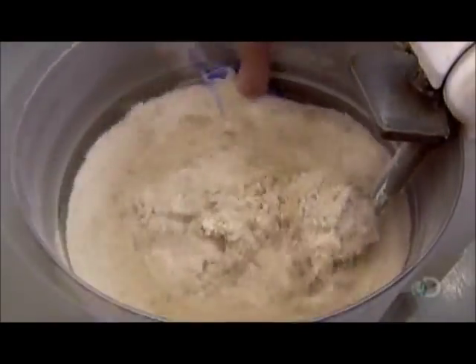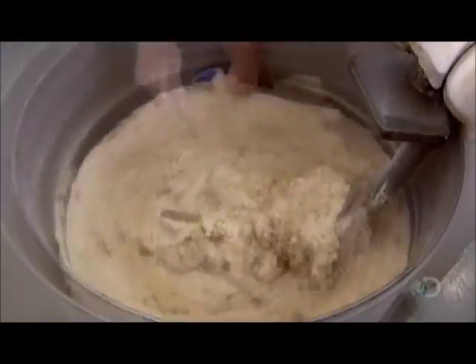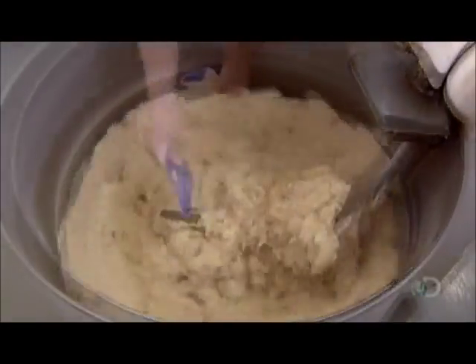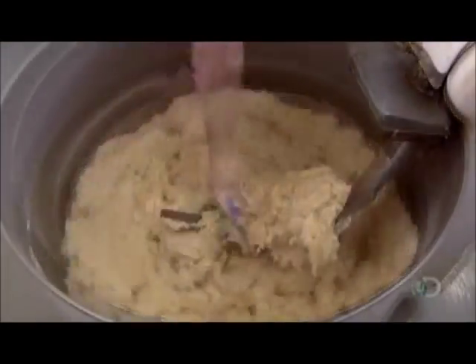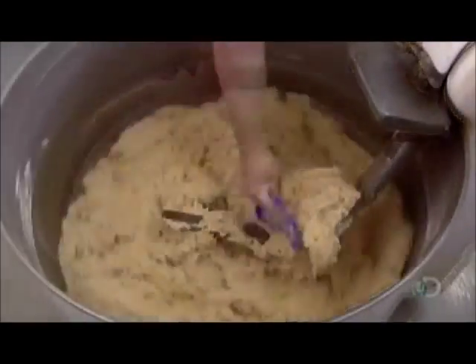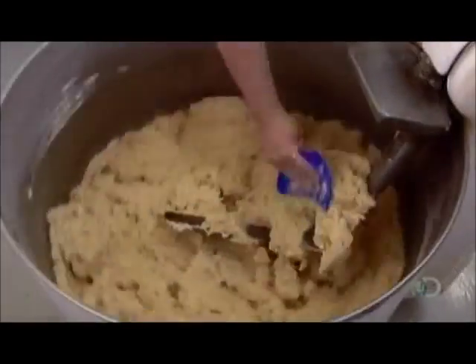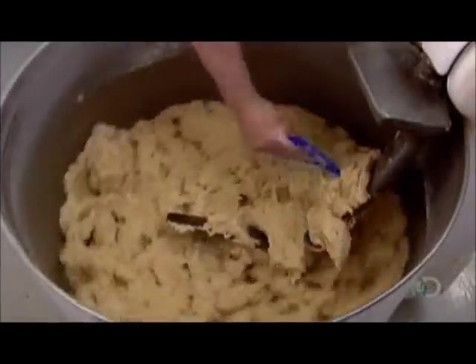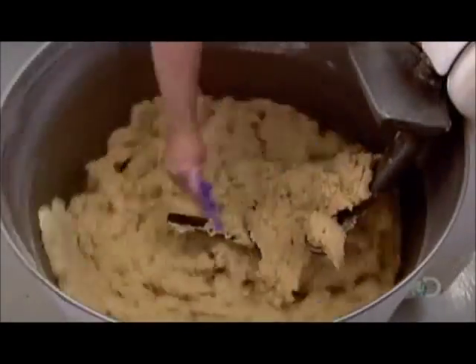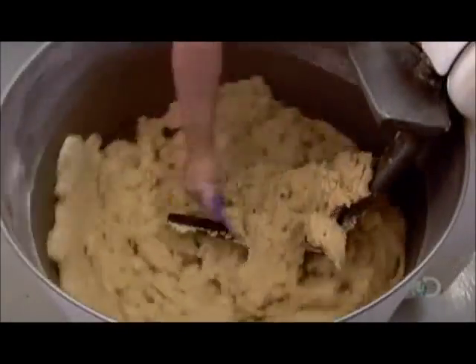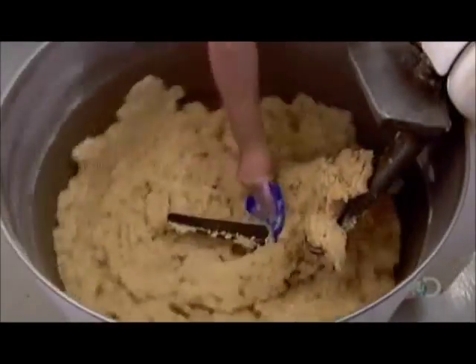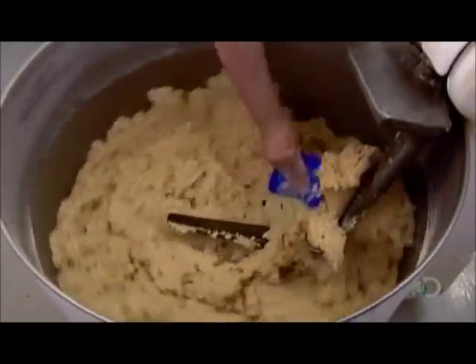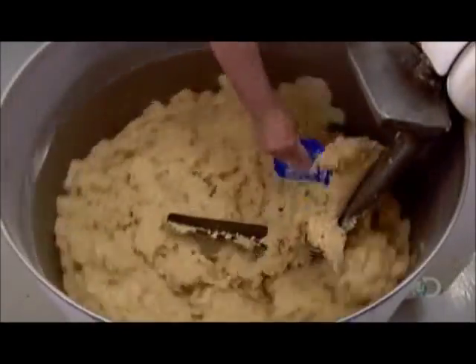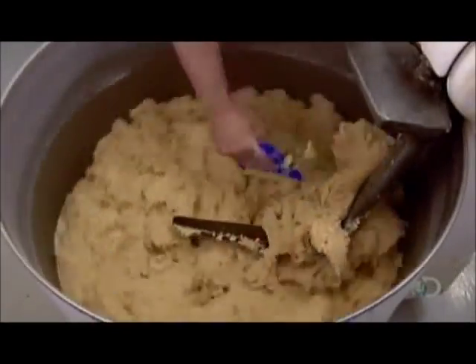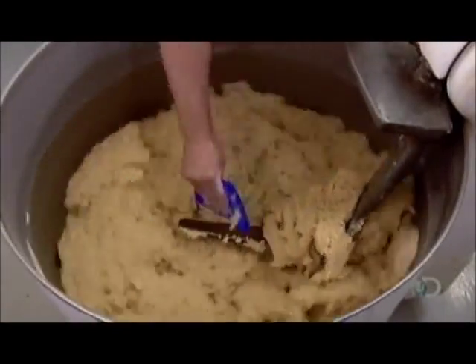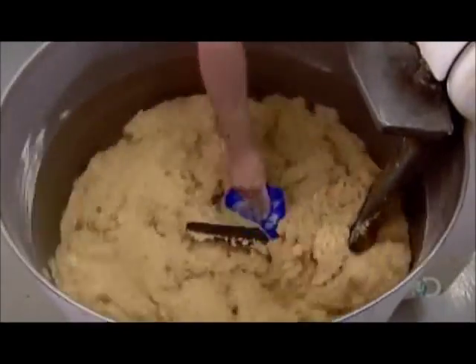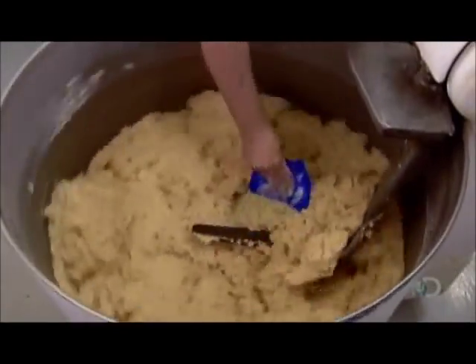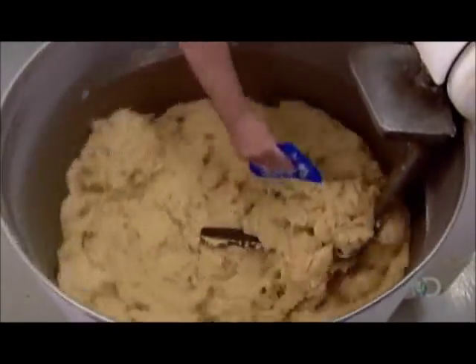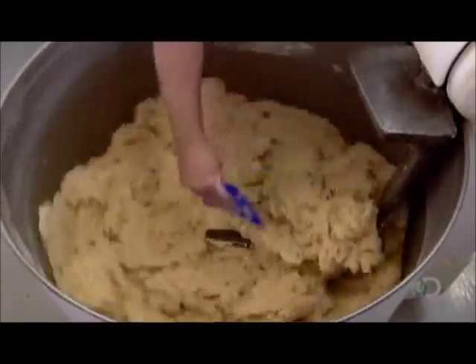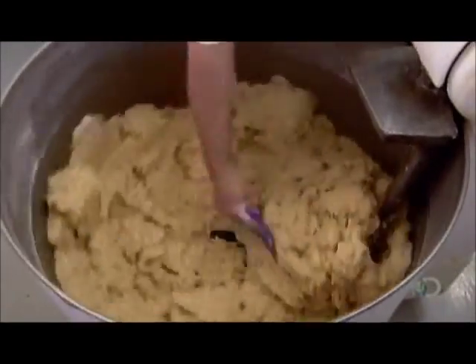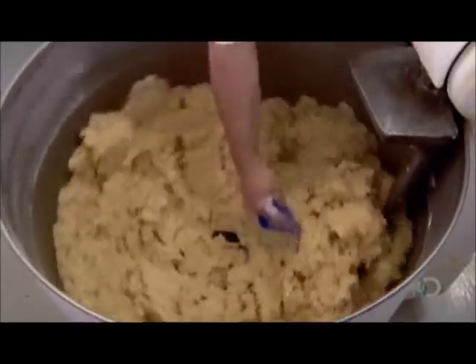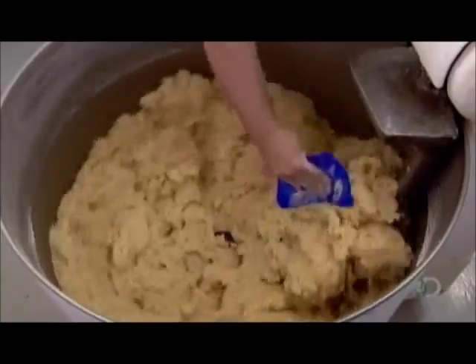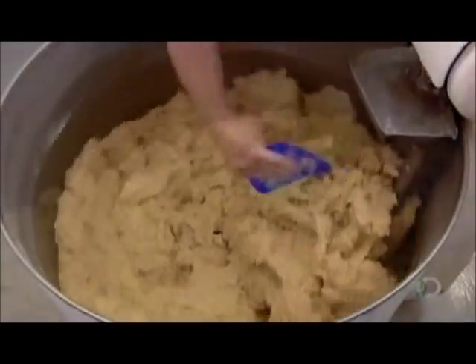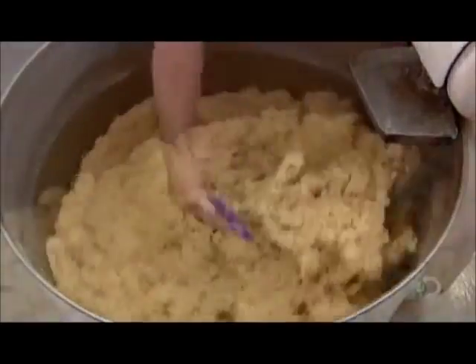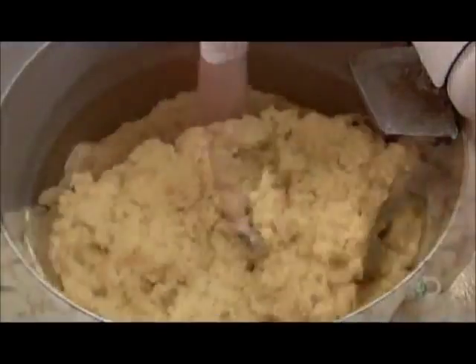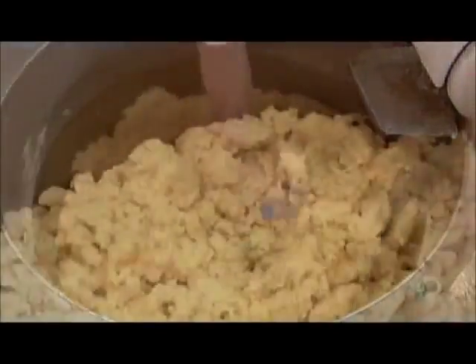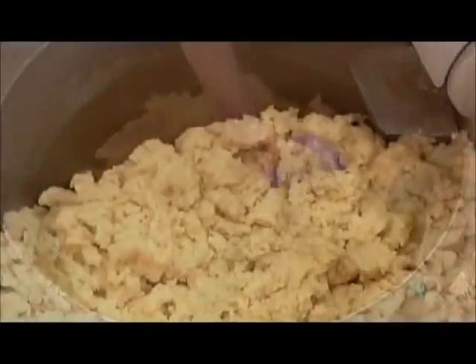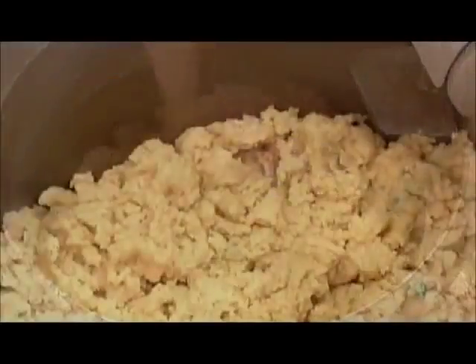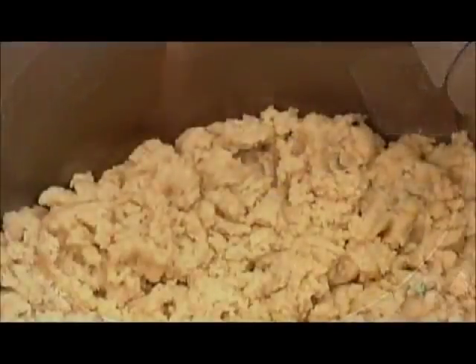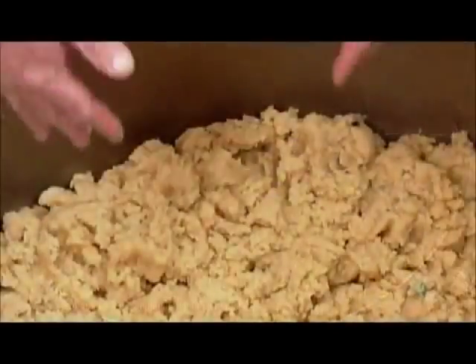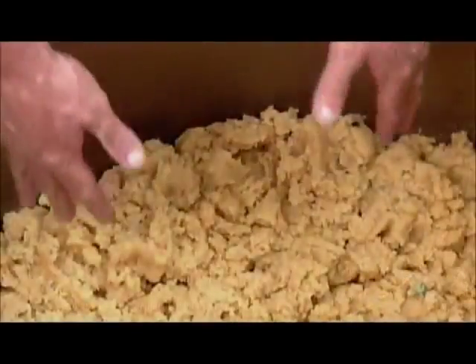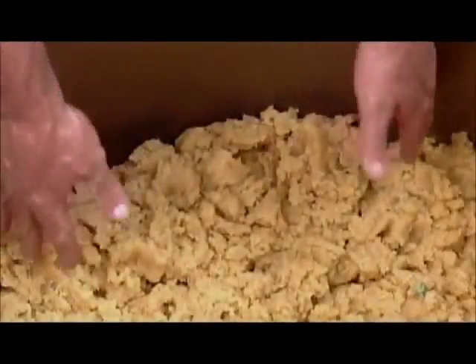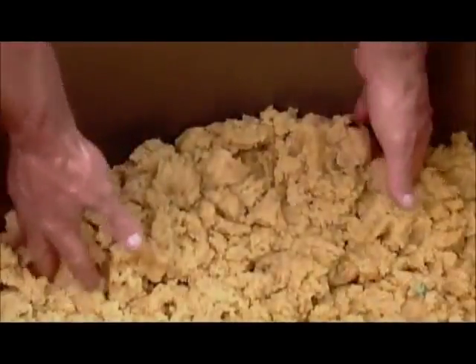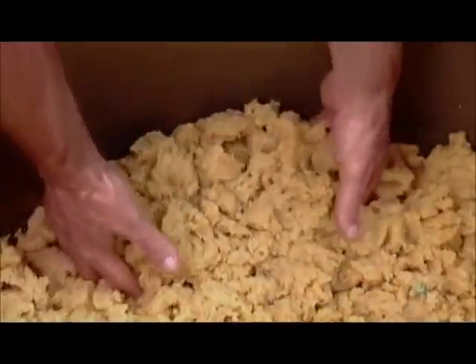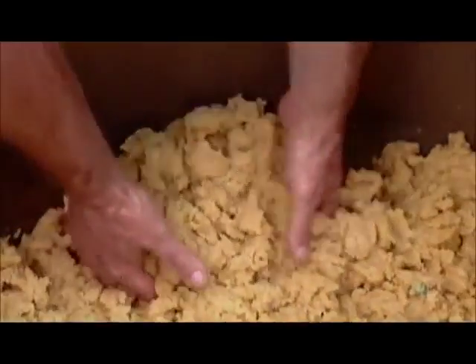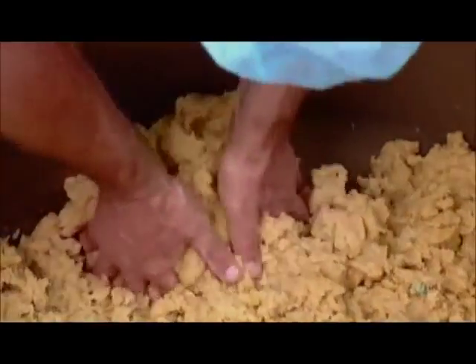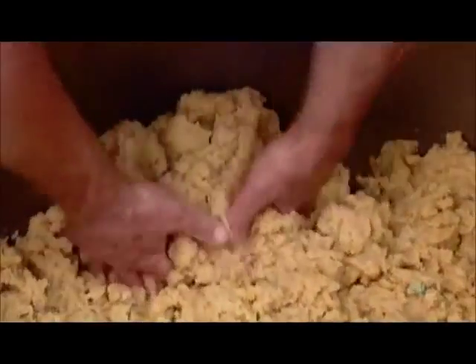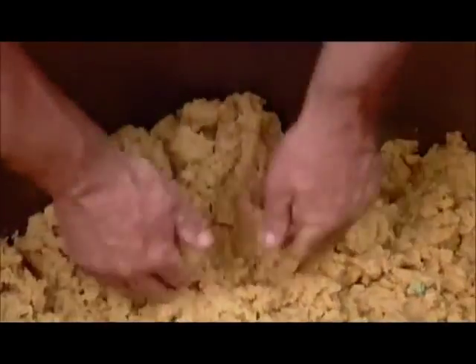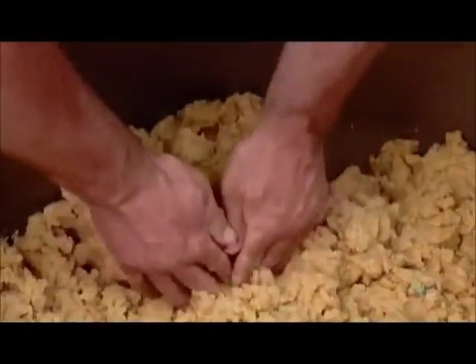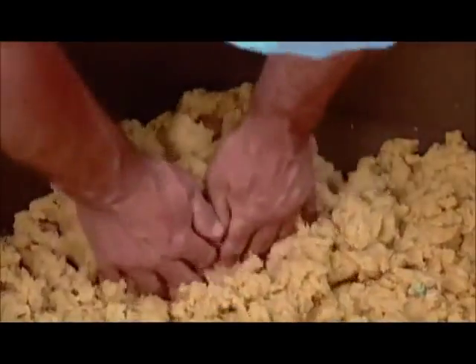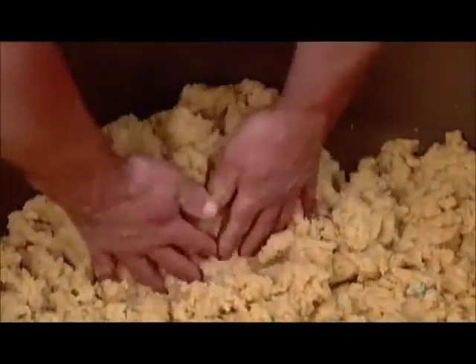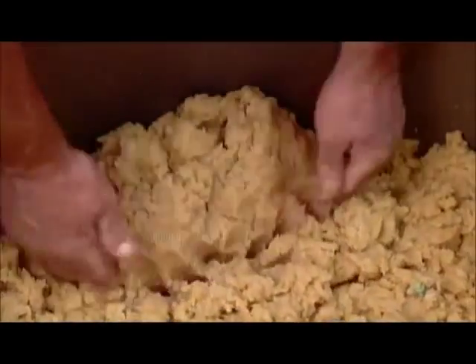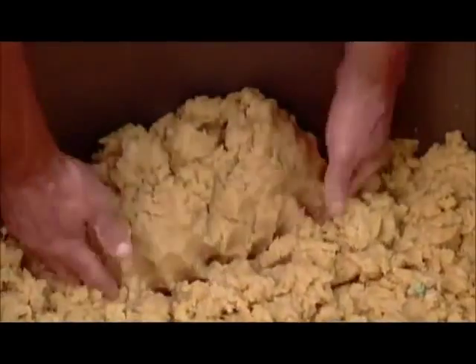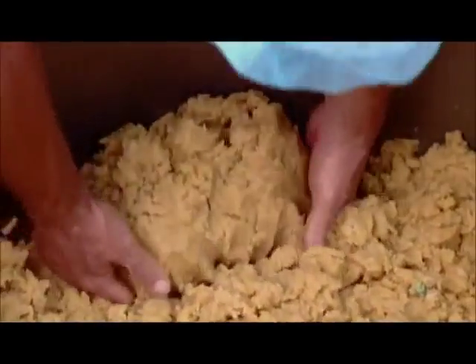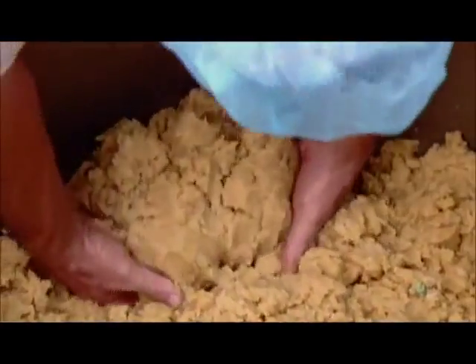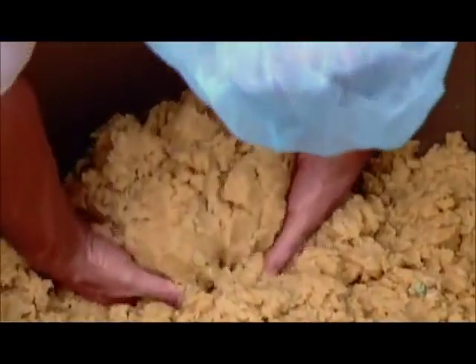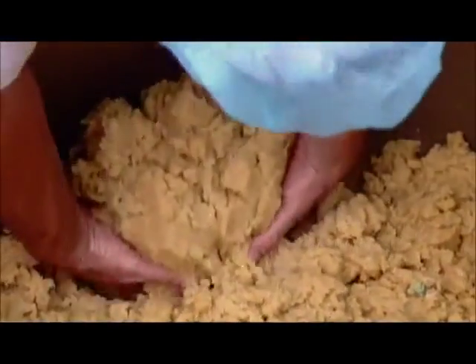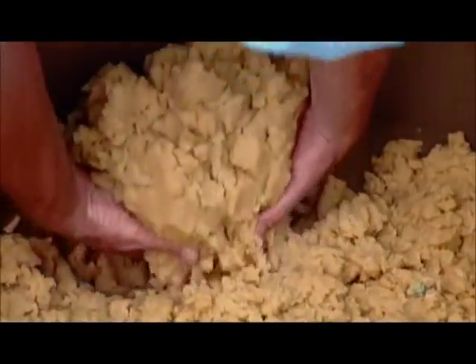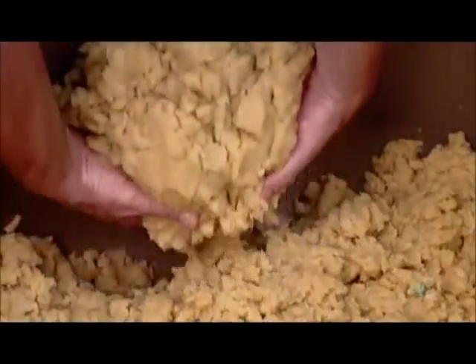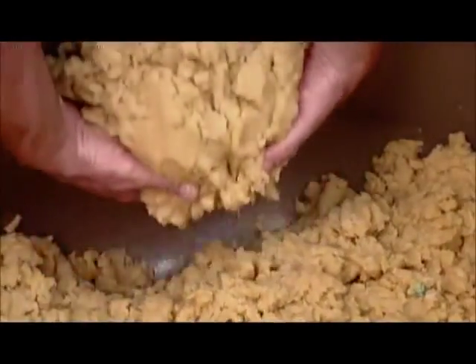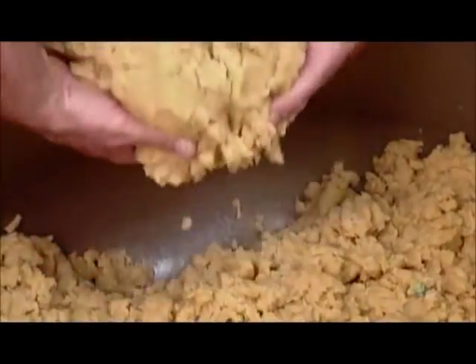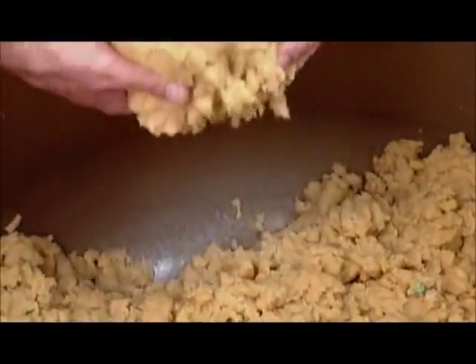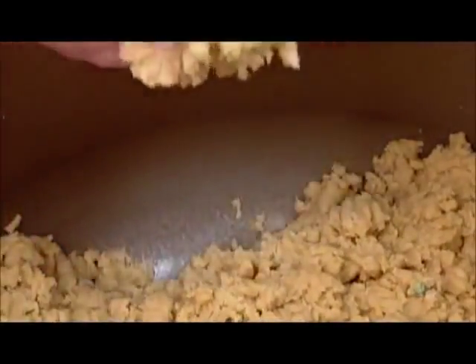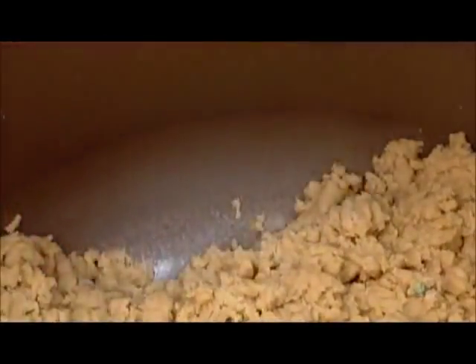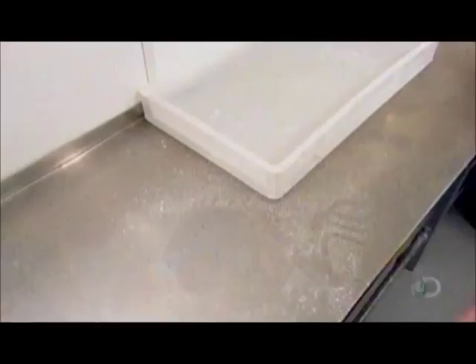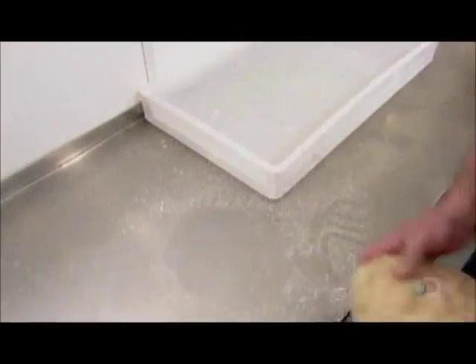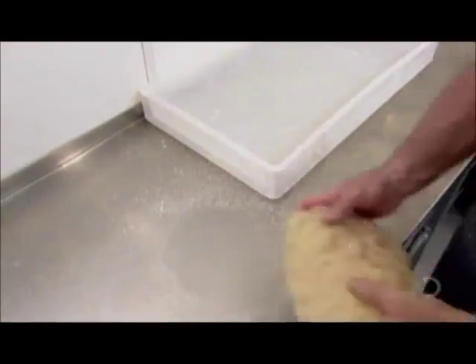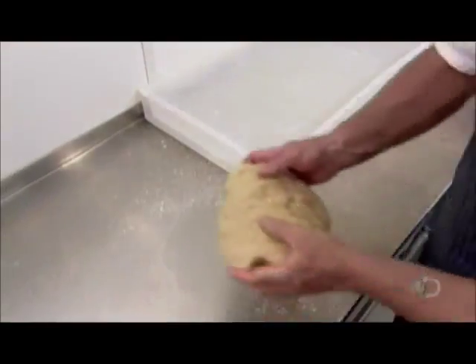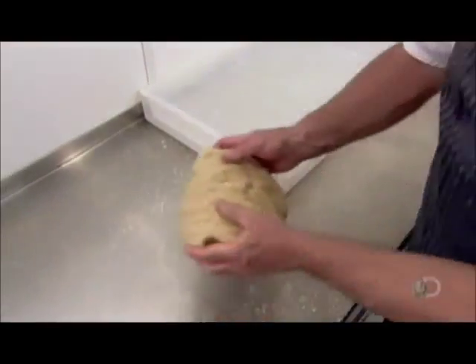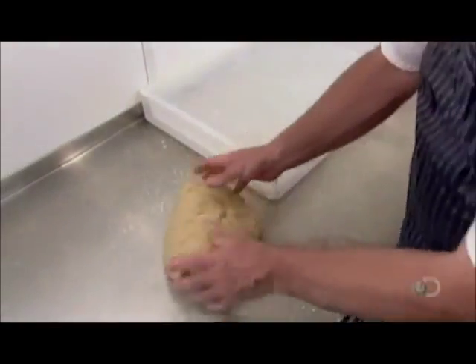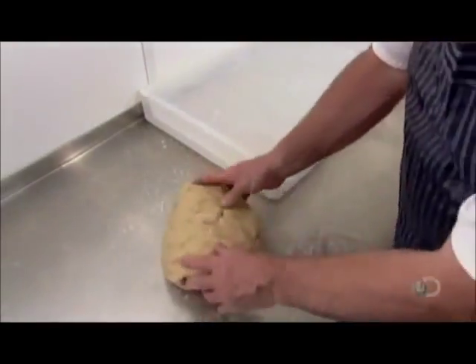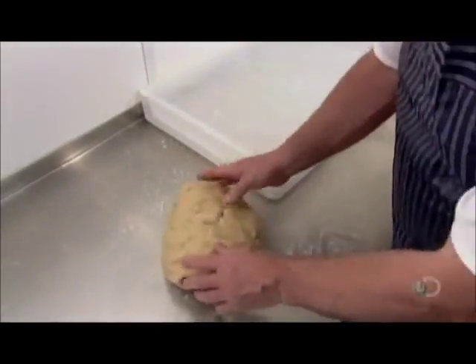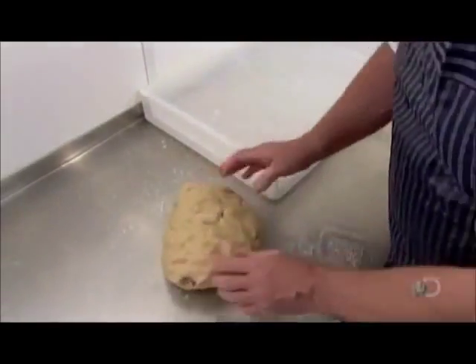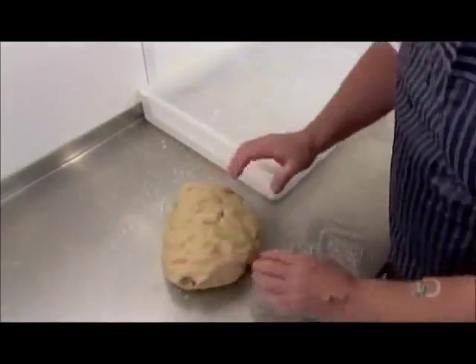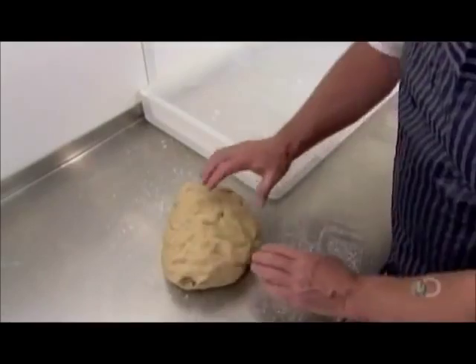Unlike dough made with cold water, which bakes soft throughout, hot water dough bakes hard on the surface but soft within.